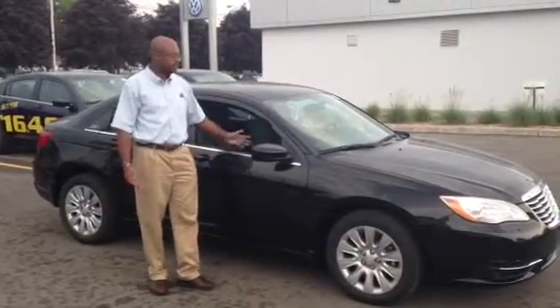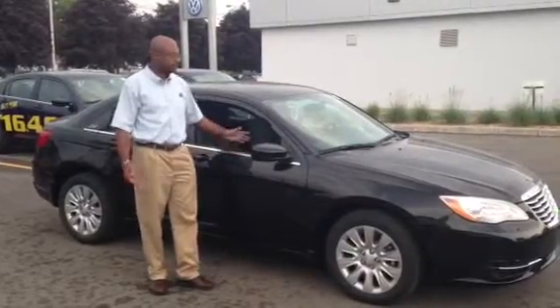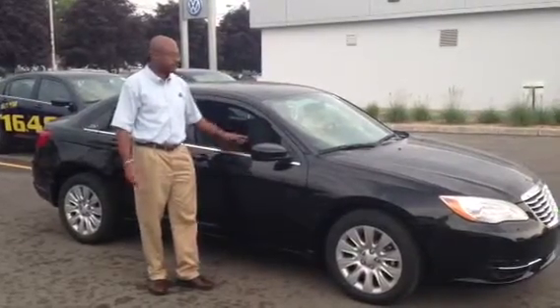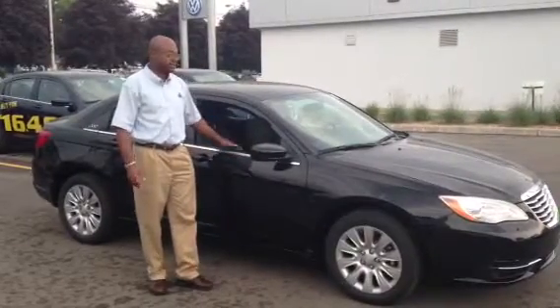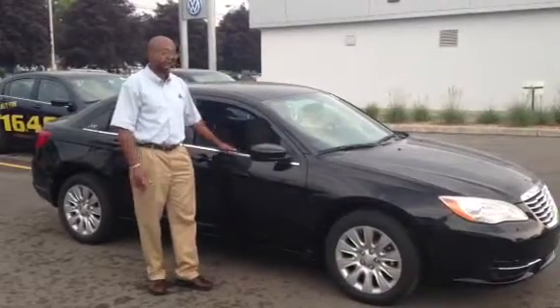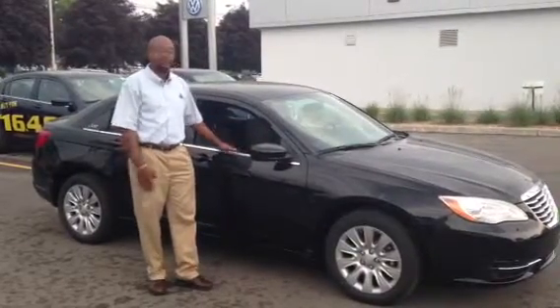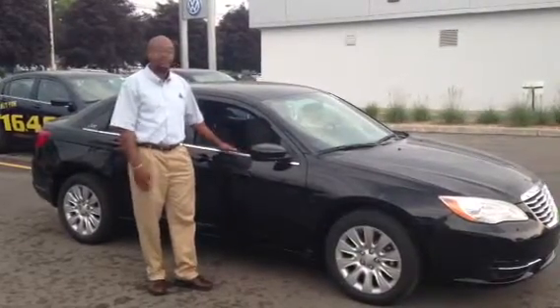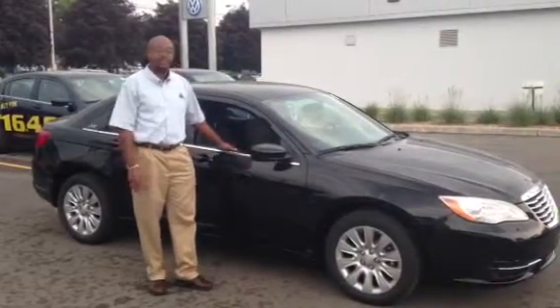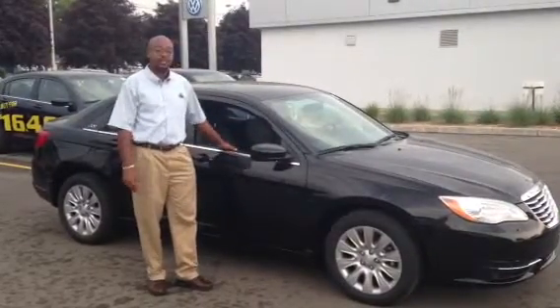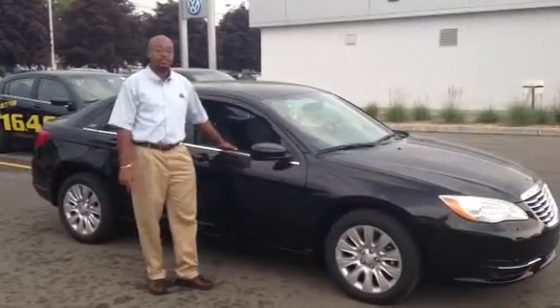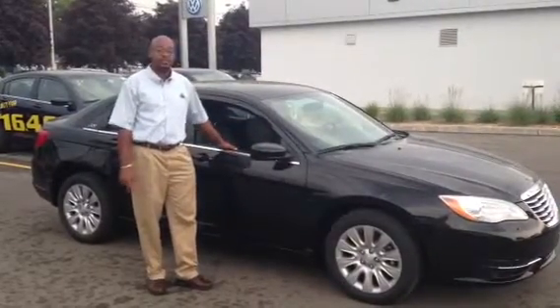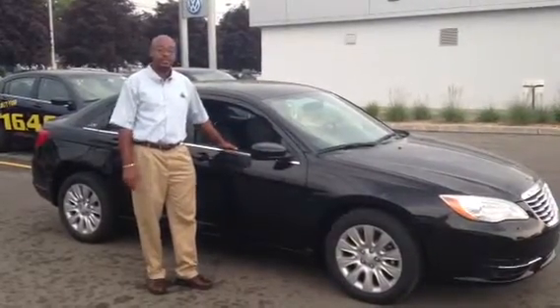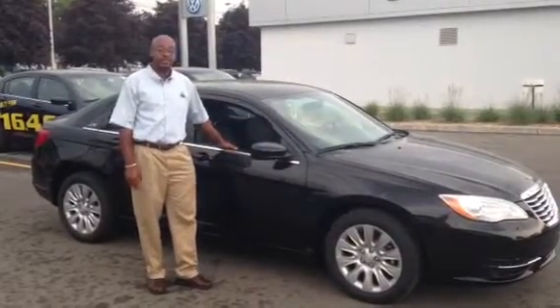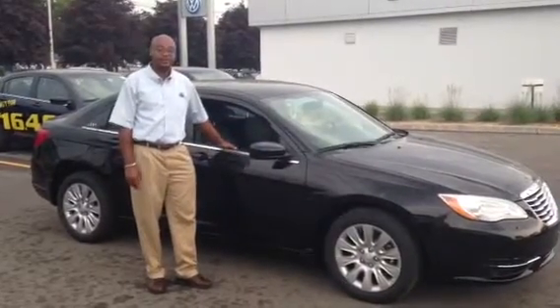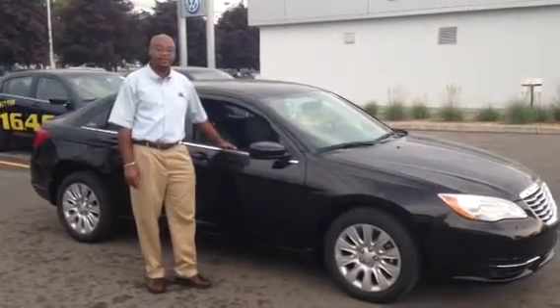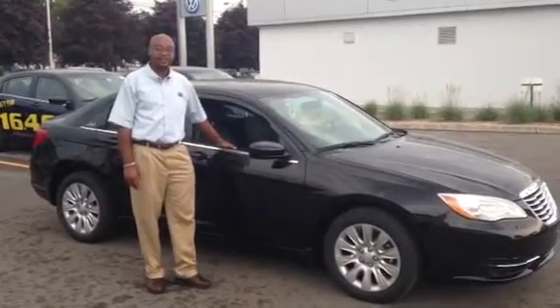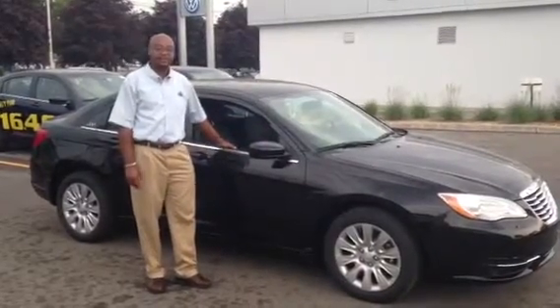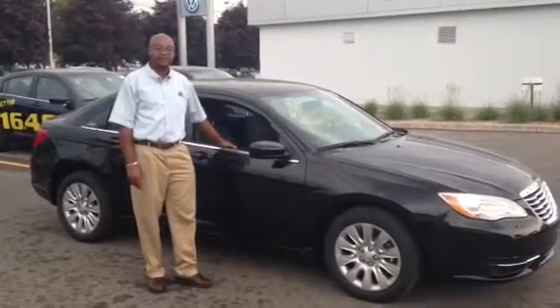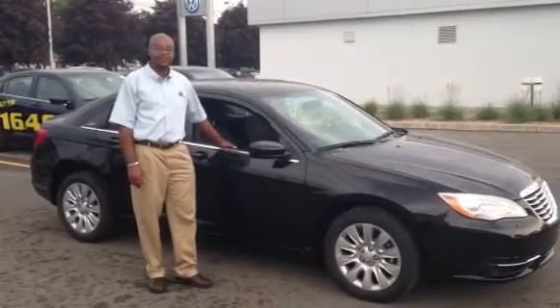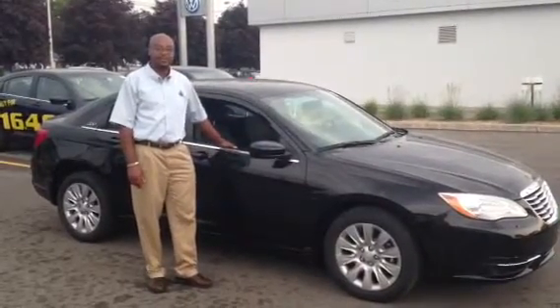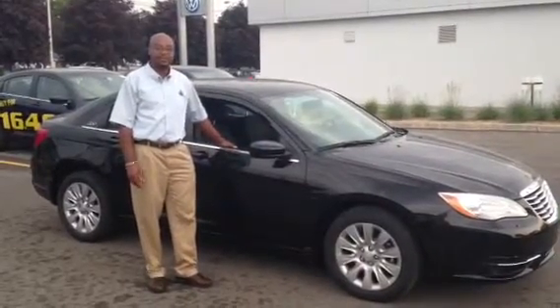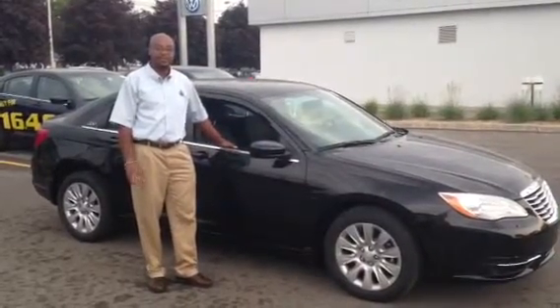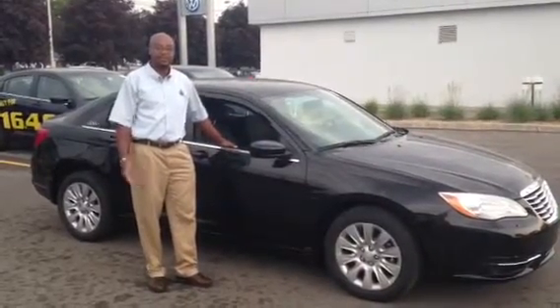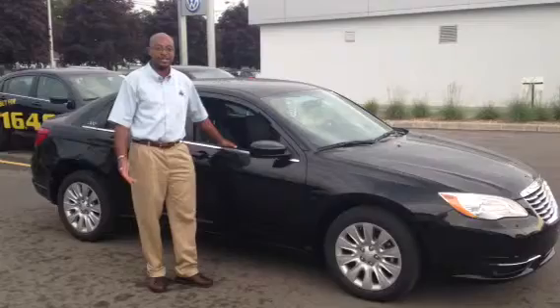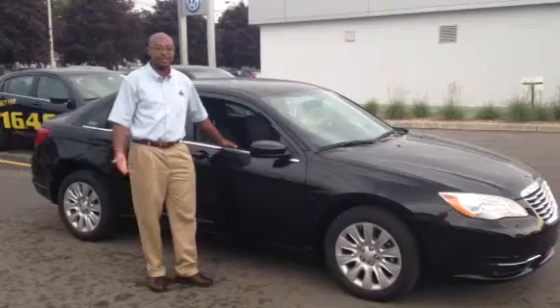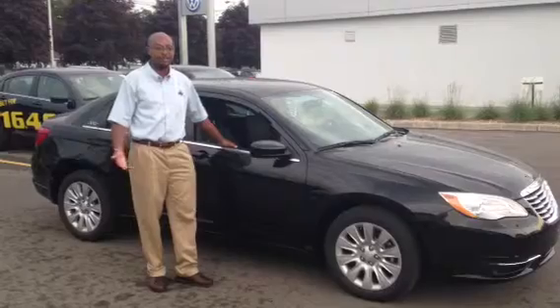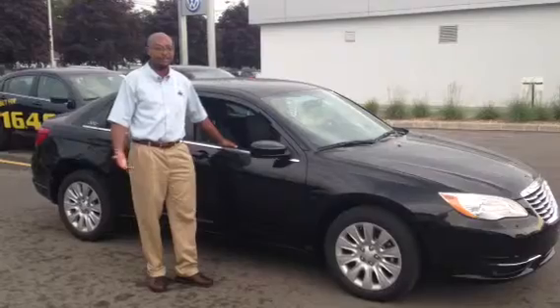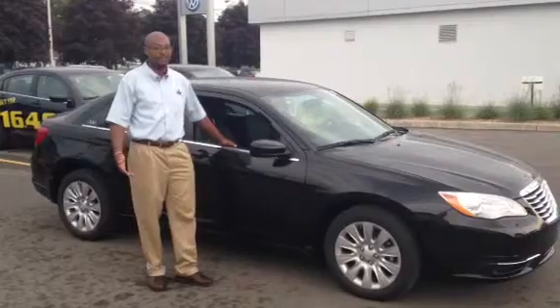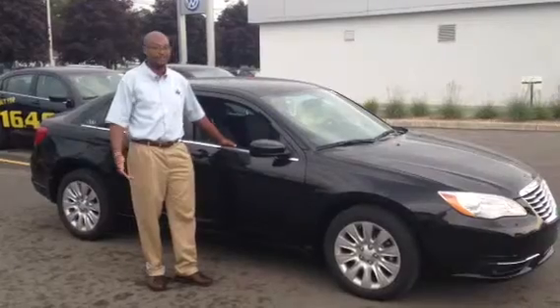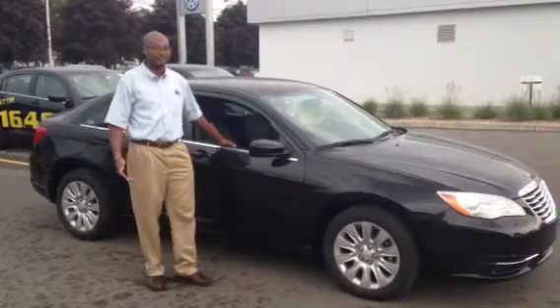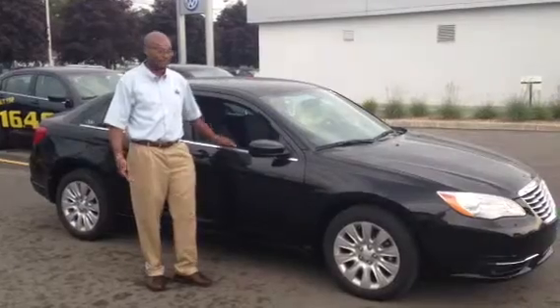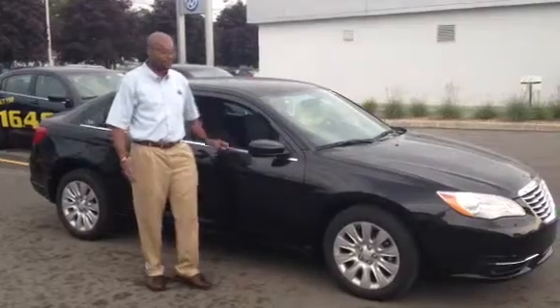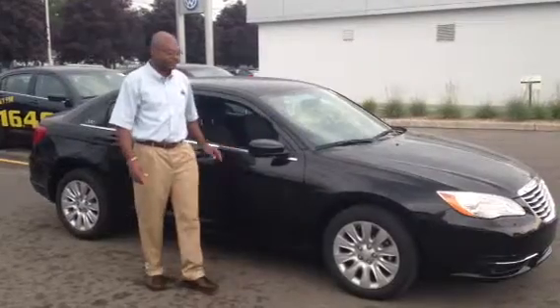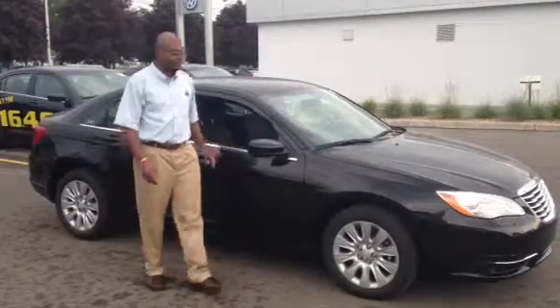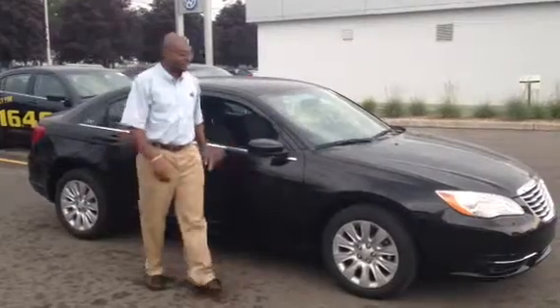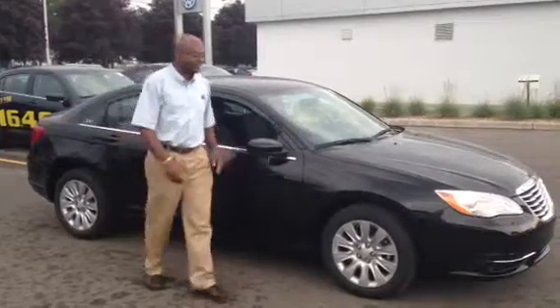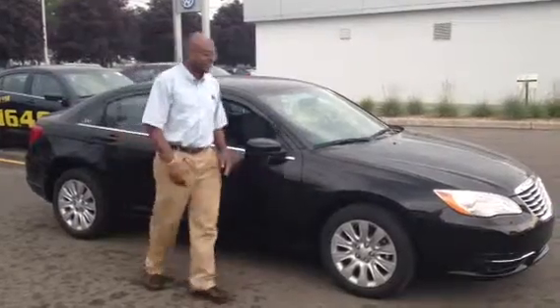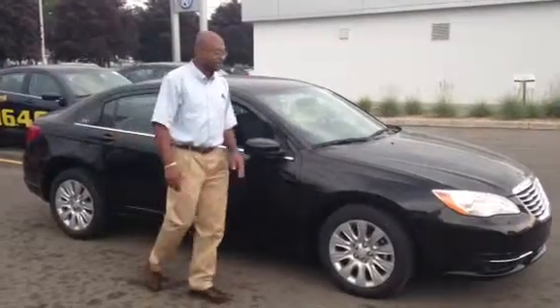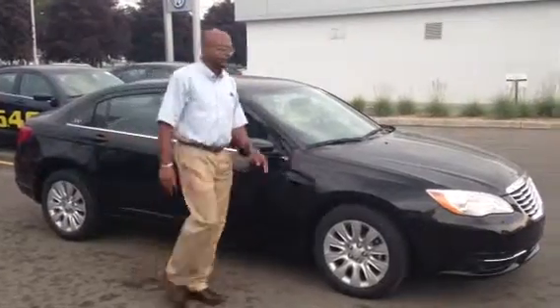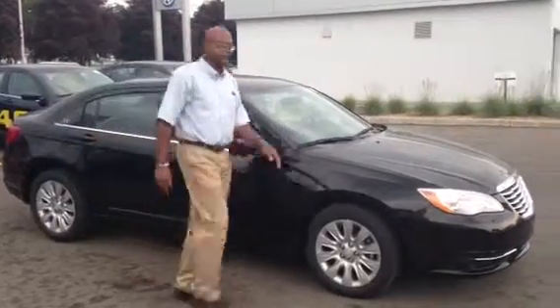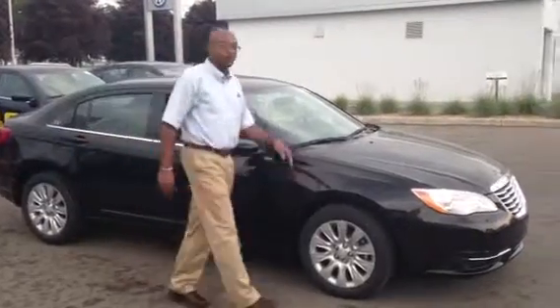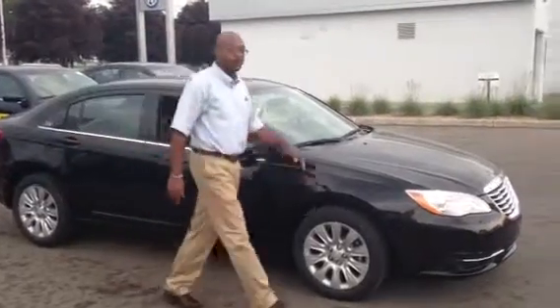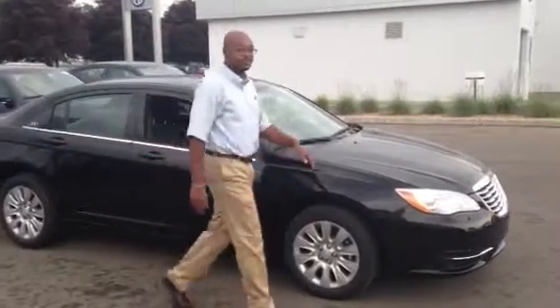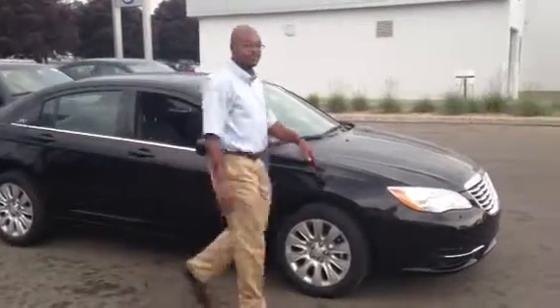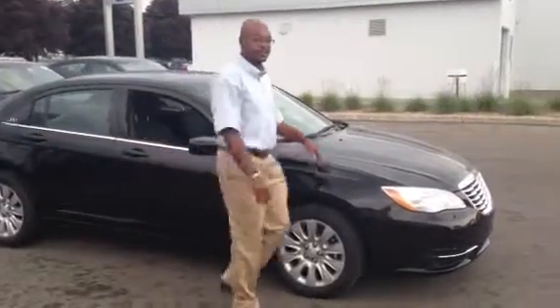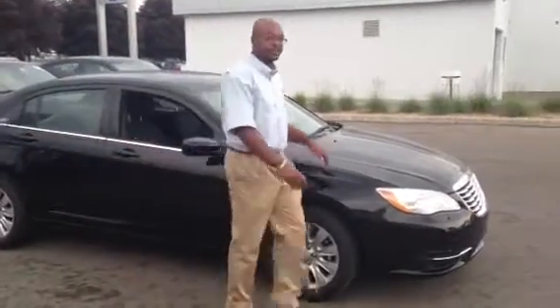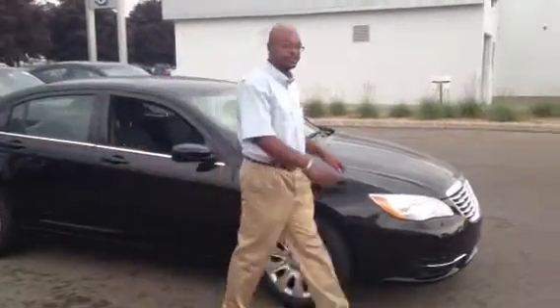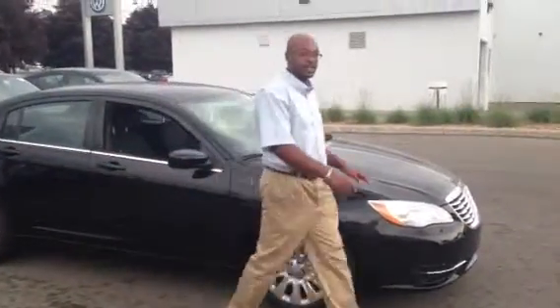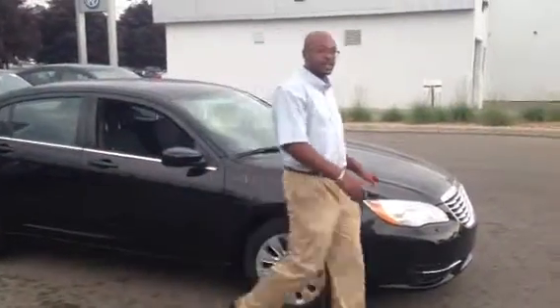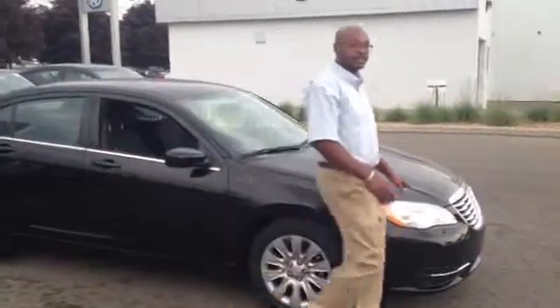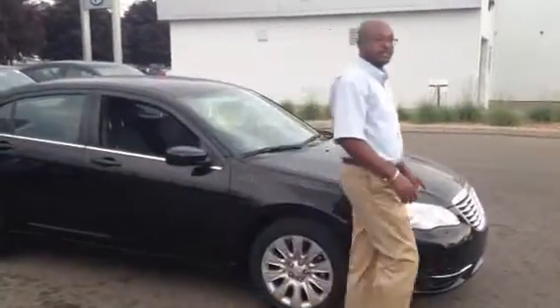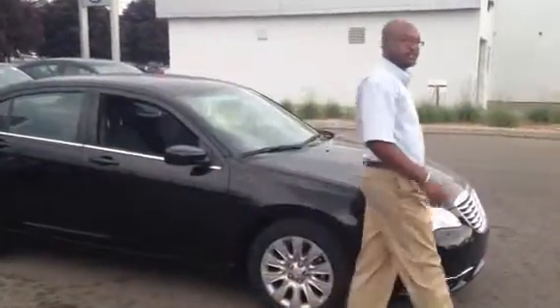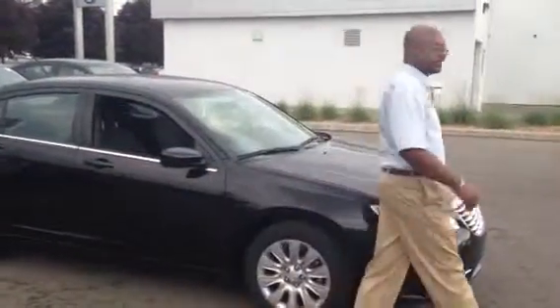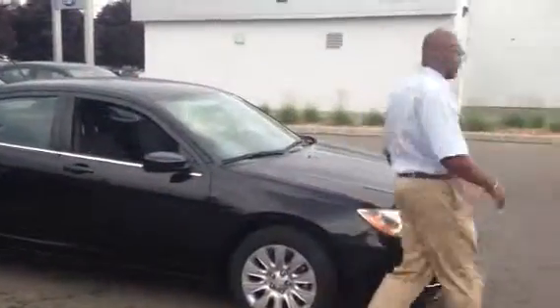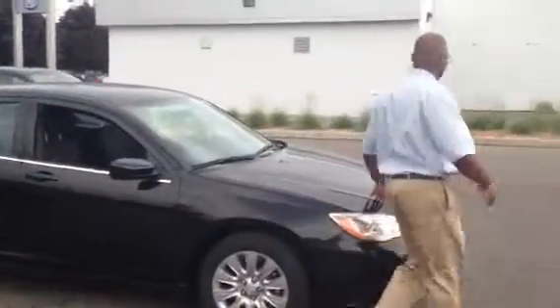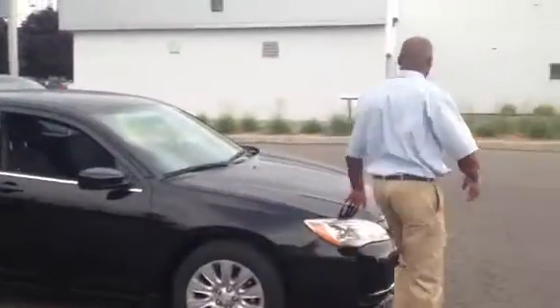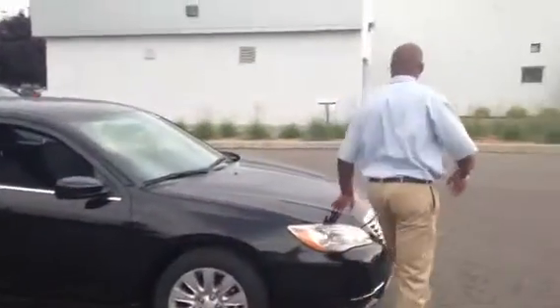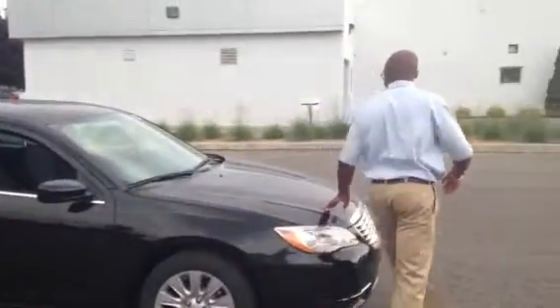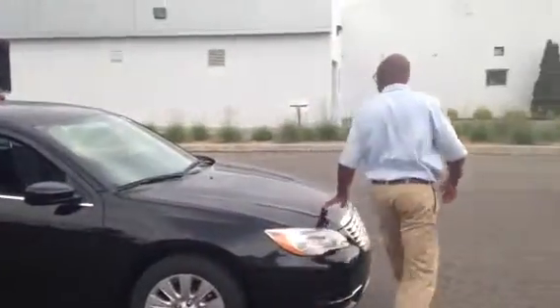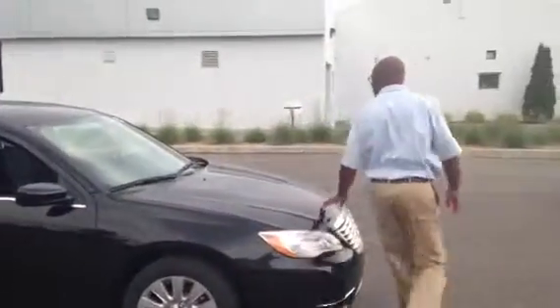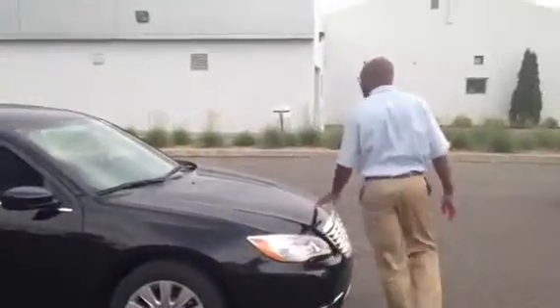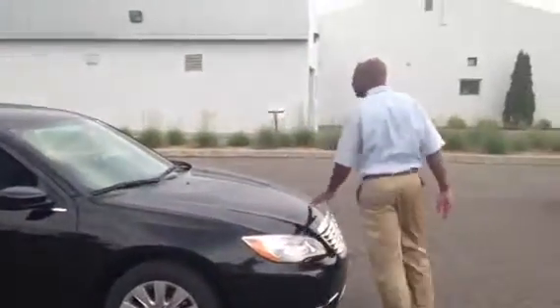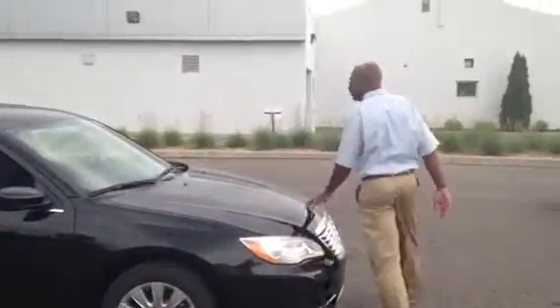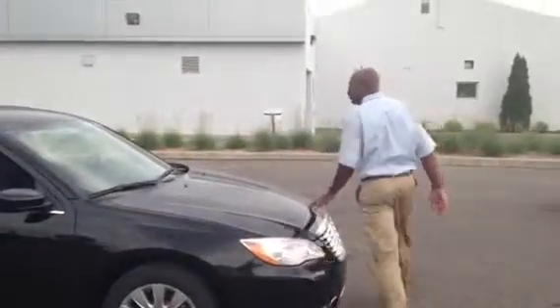Like I said, you're going to have to come down and take it for a test drive and see if you like it. I'm going to go around to the other side just to show you some of the features.